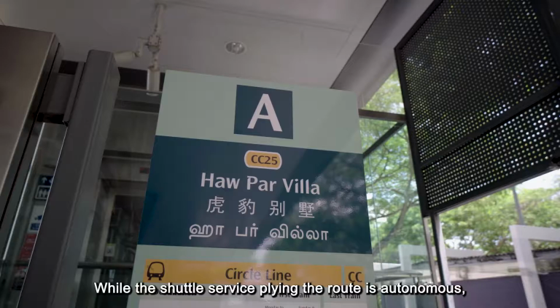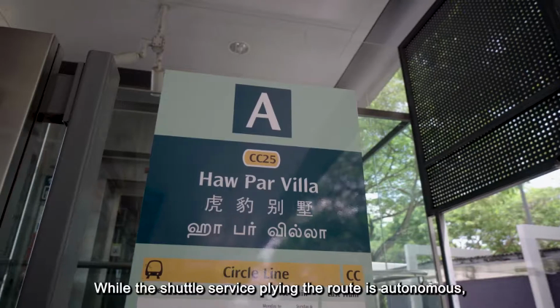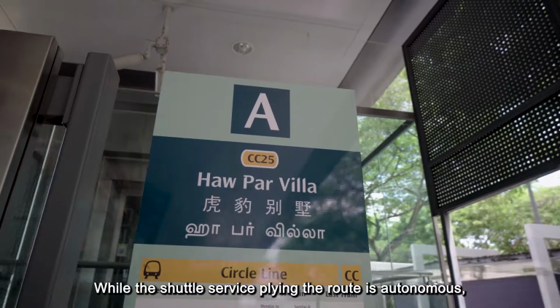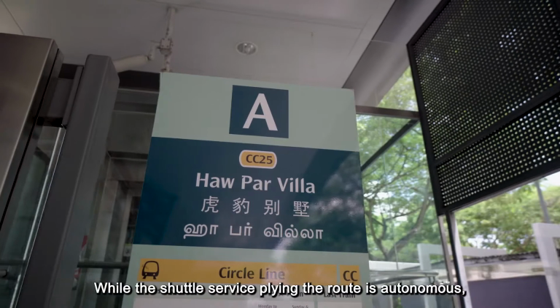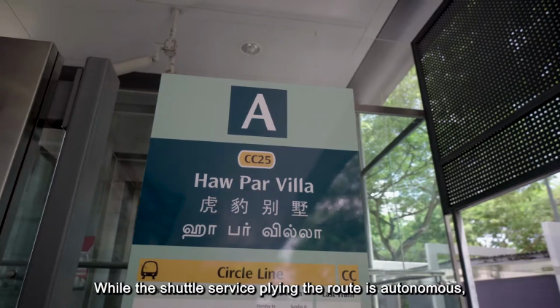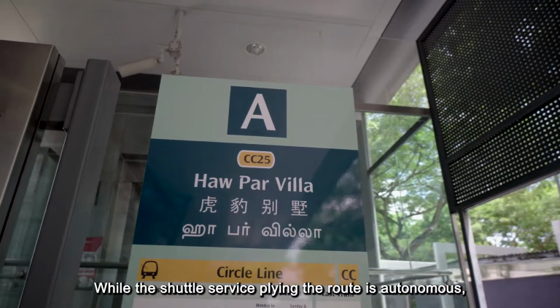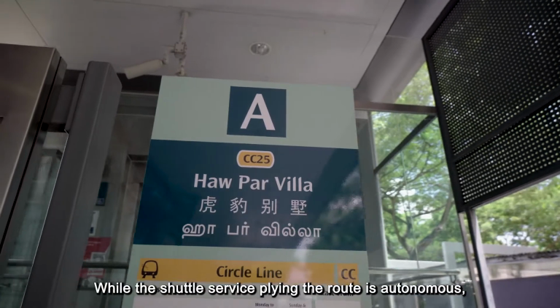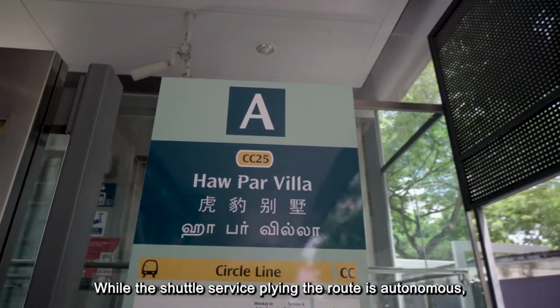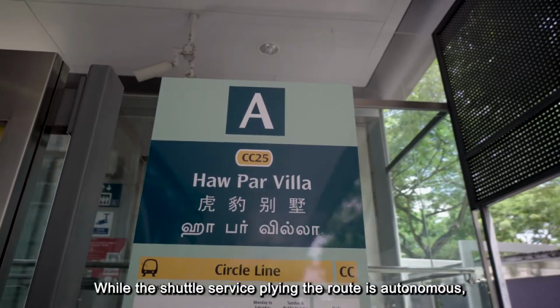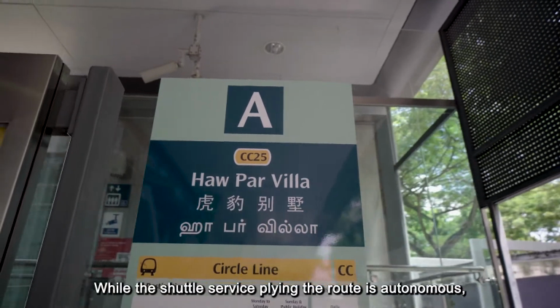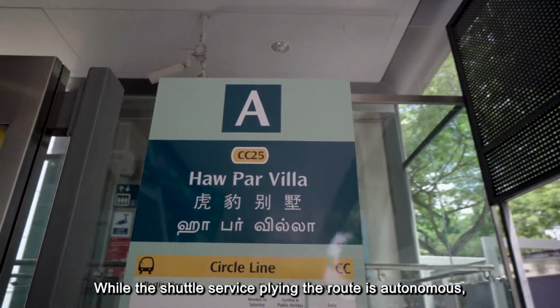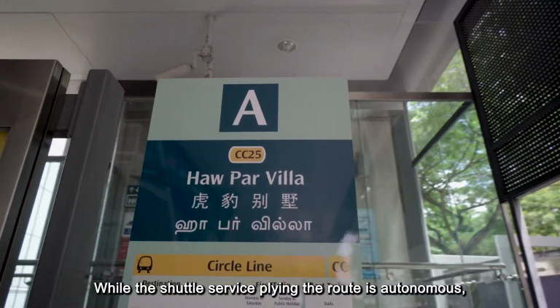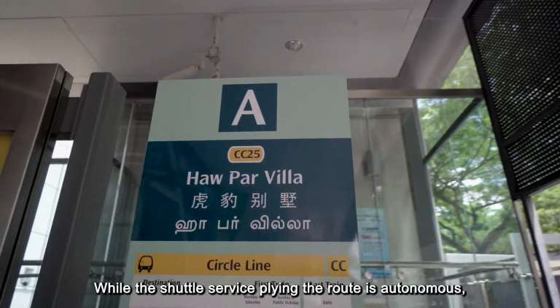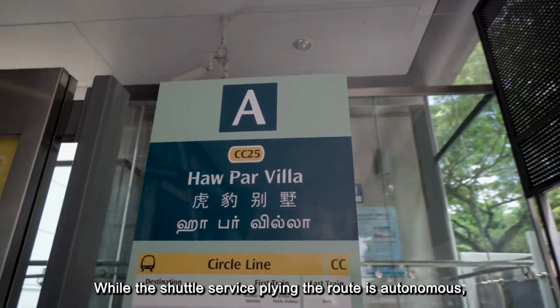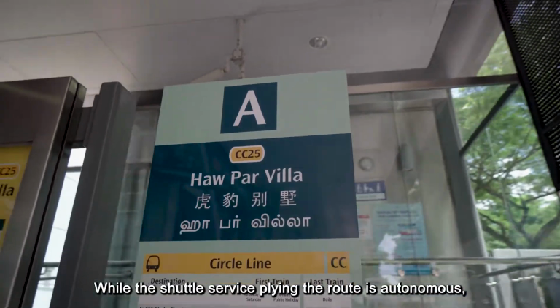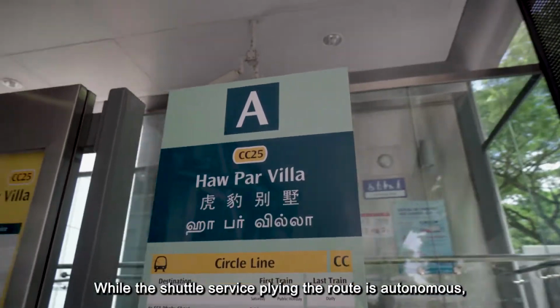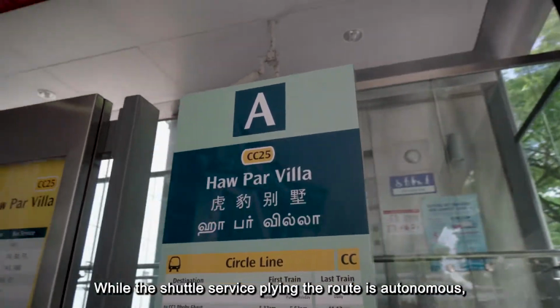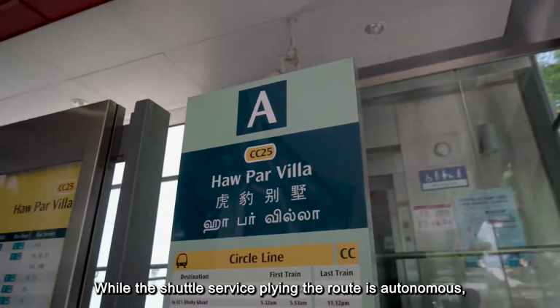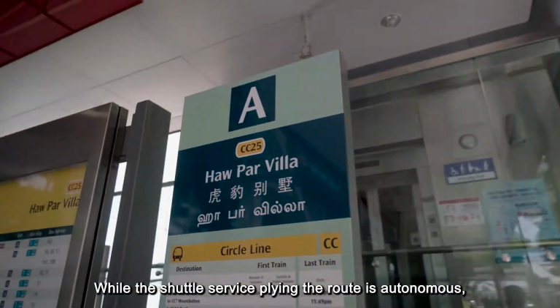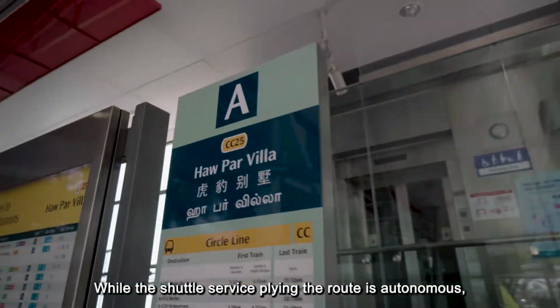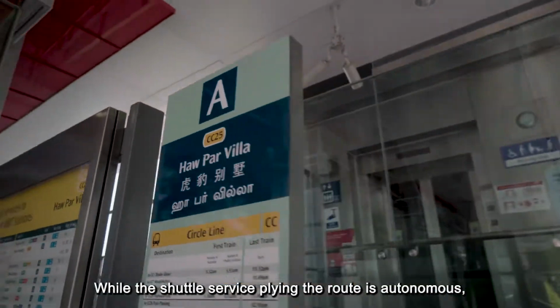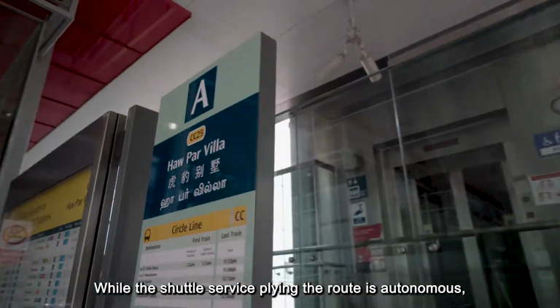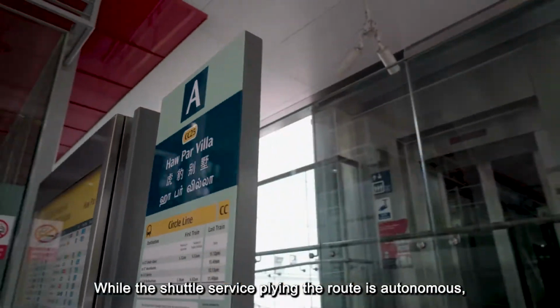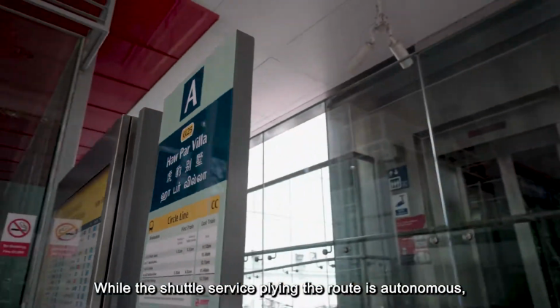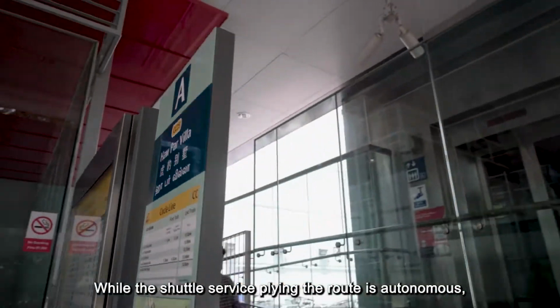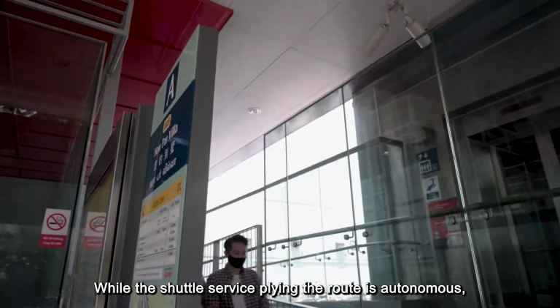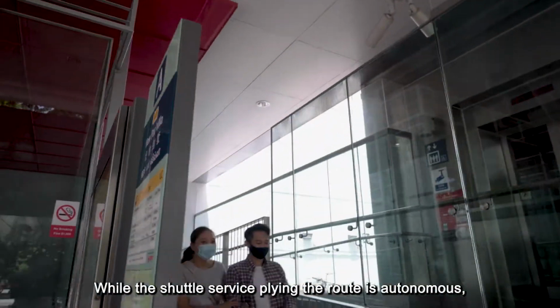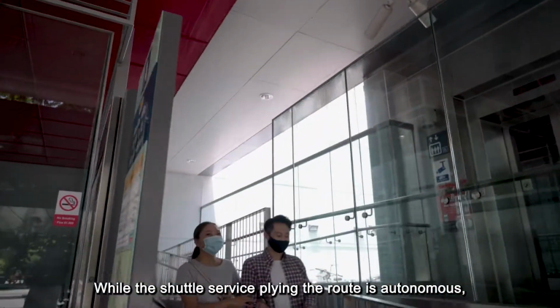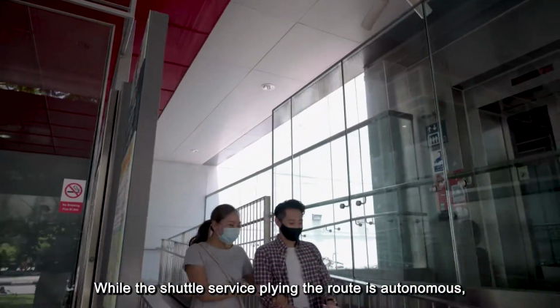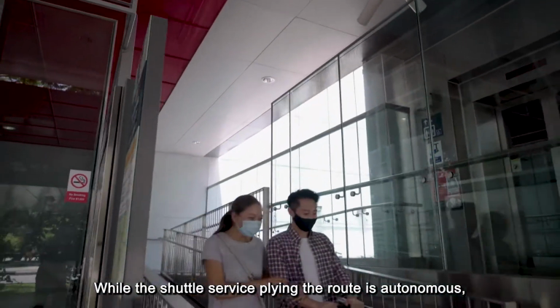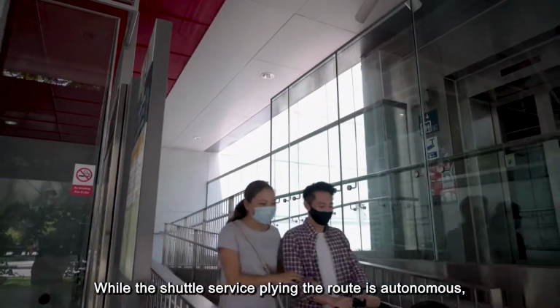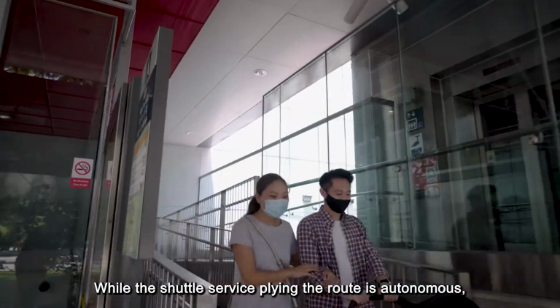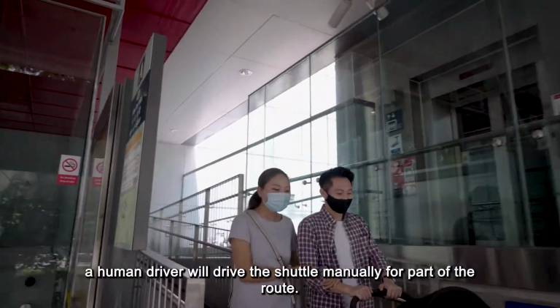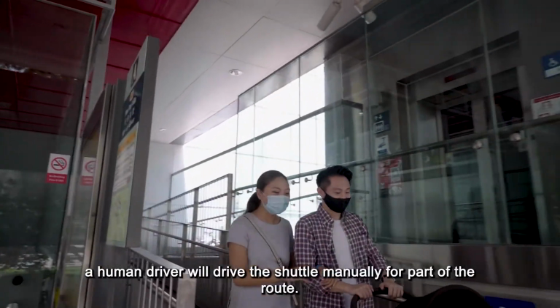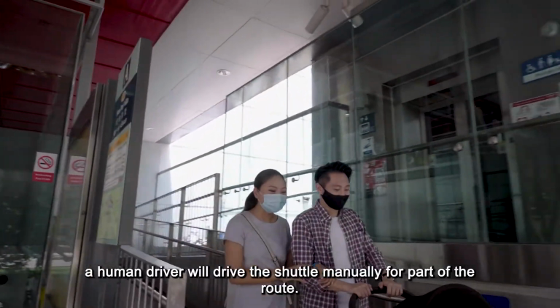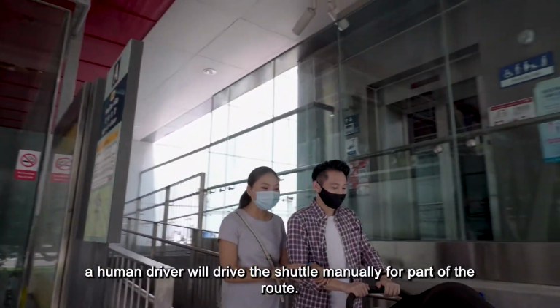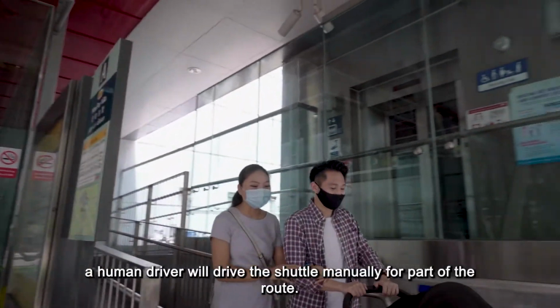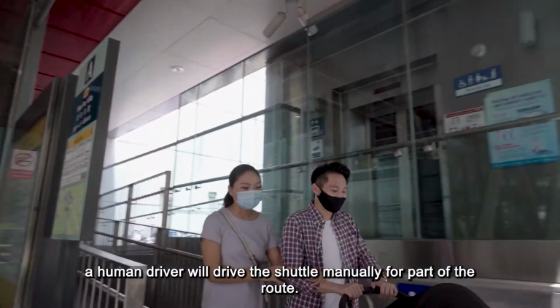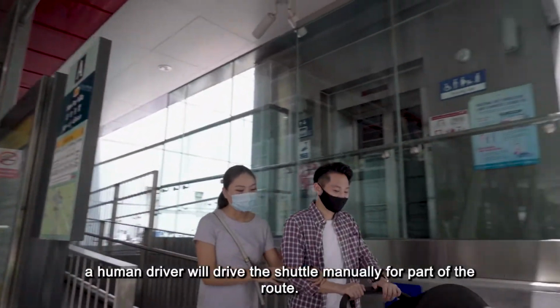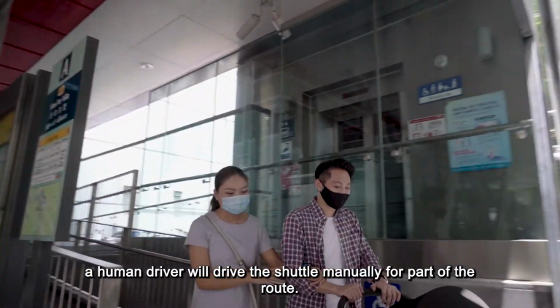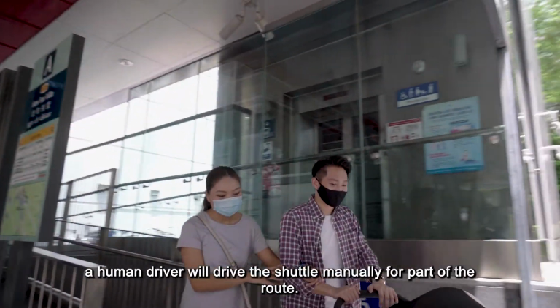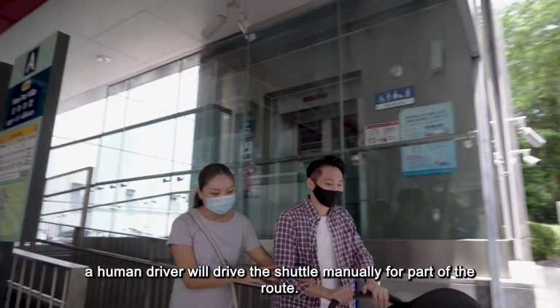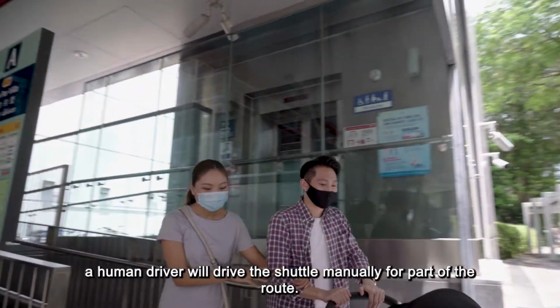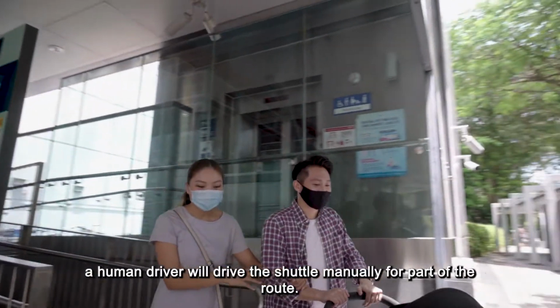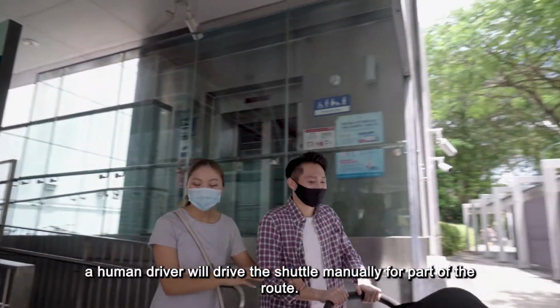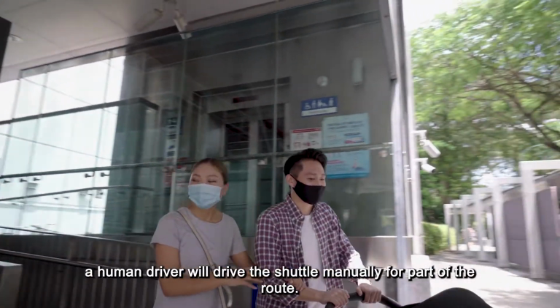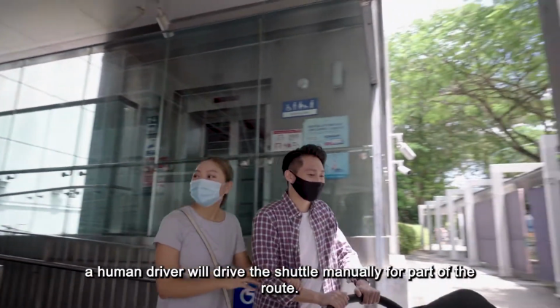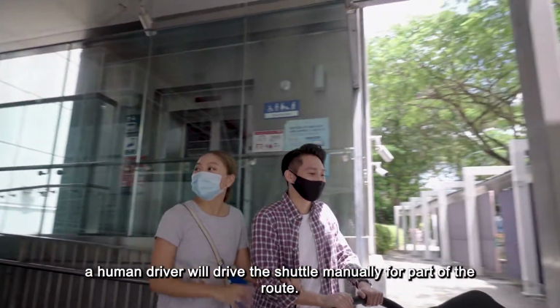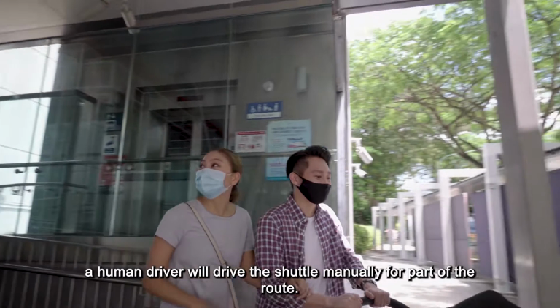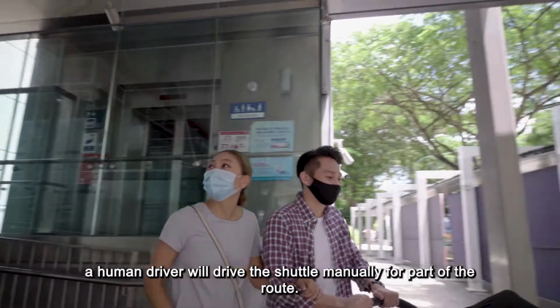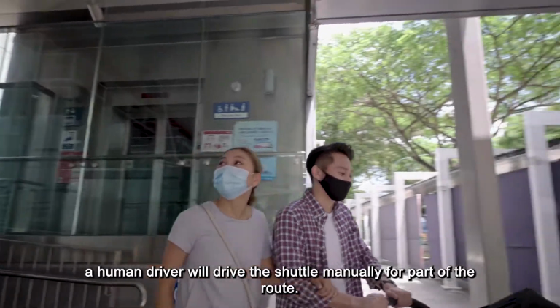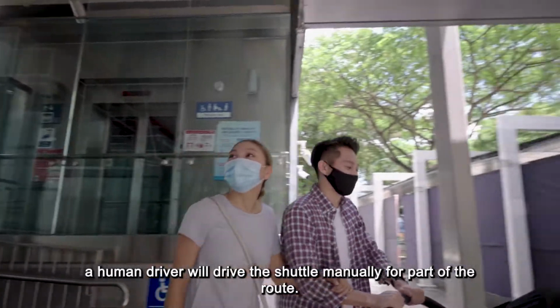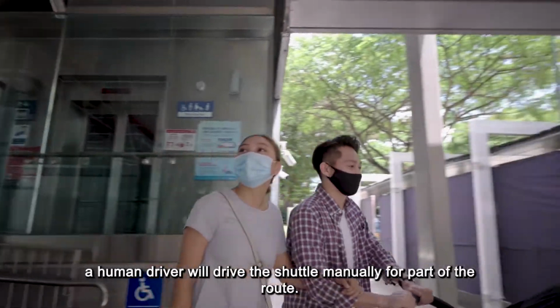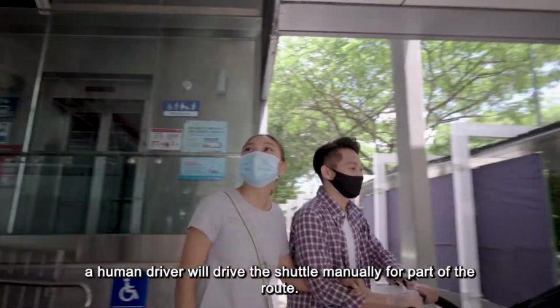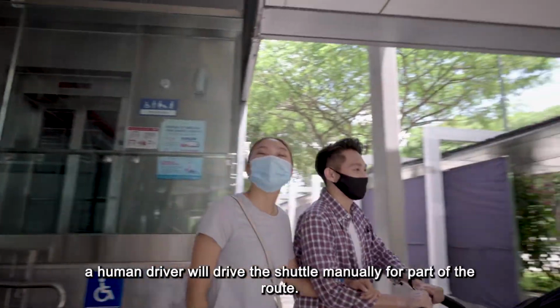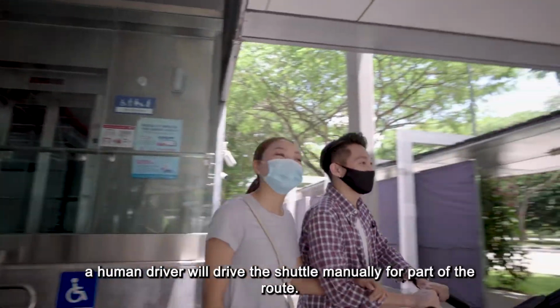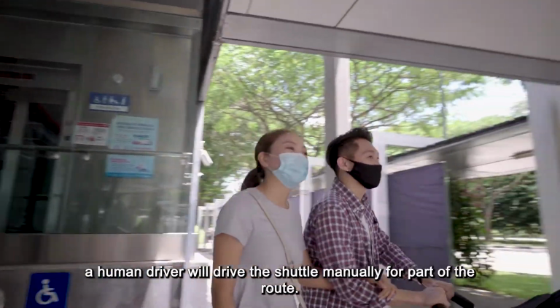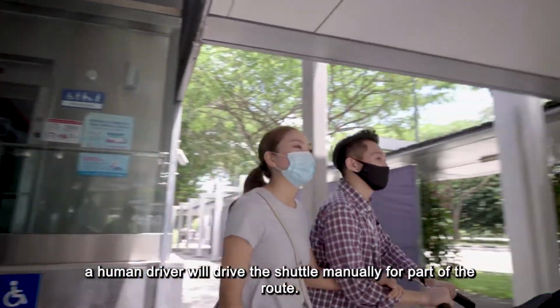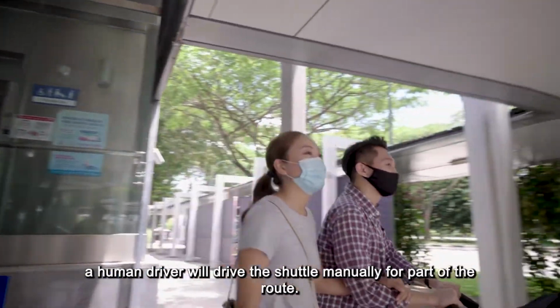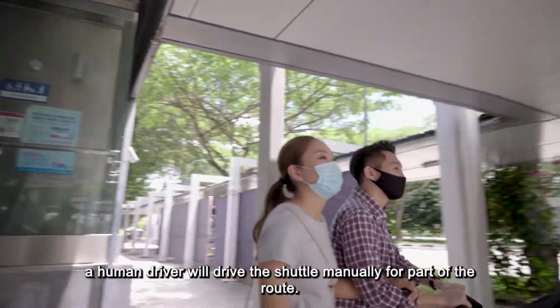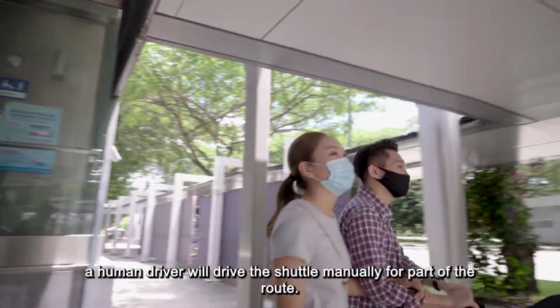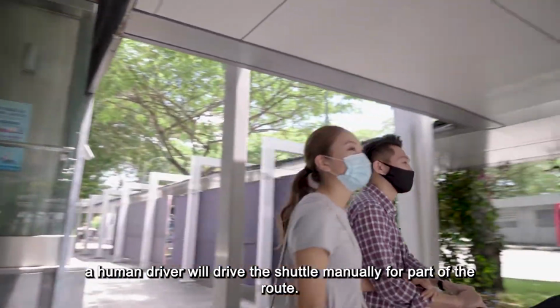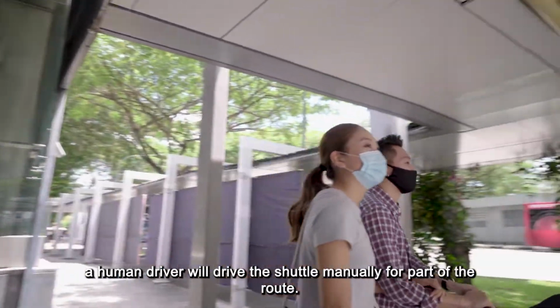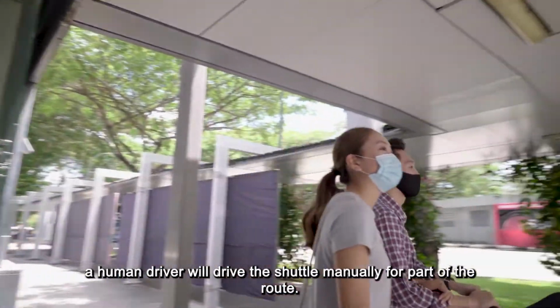While the shuttle service along the route is autonomous, a human driver will drive the shuttle manually for part of the route.